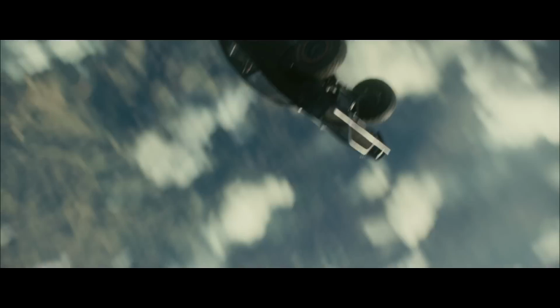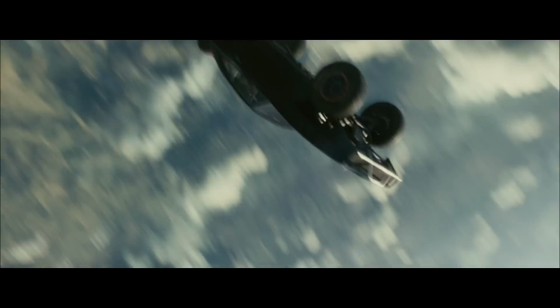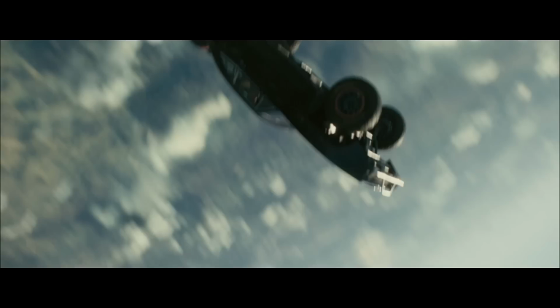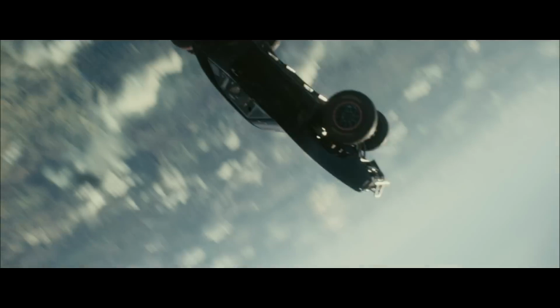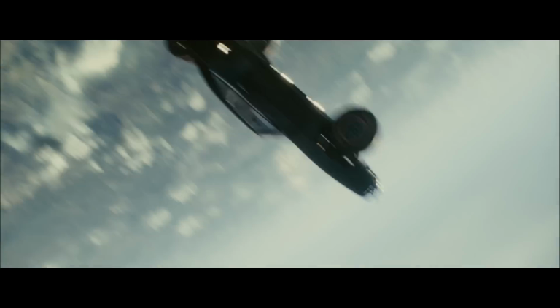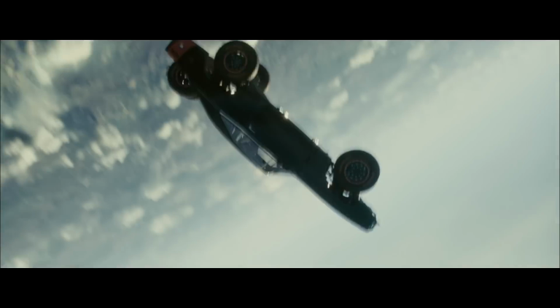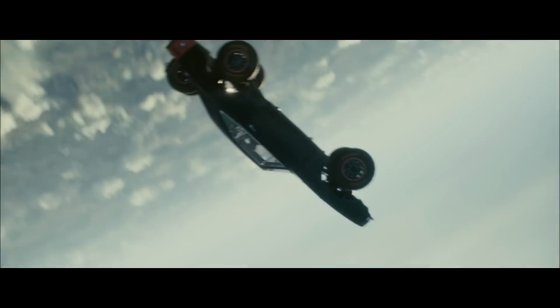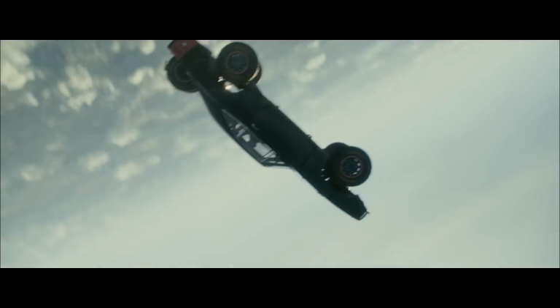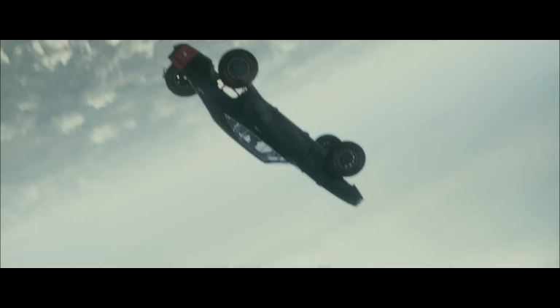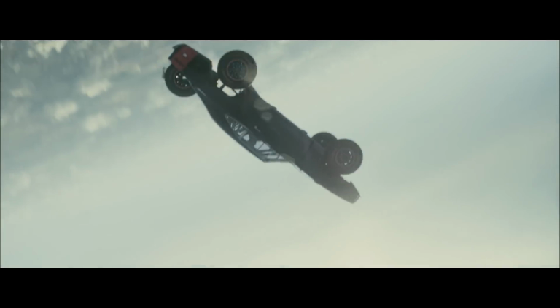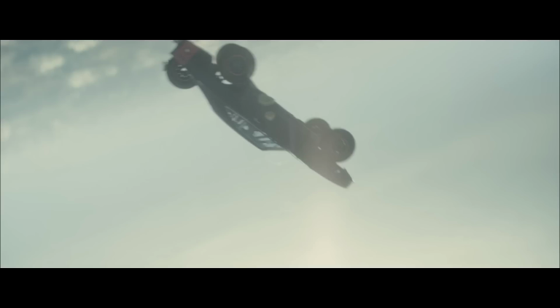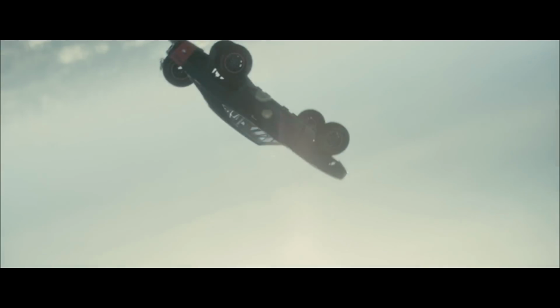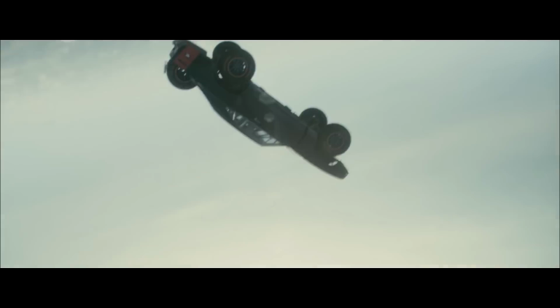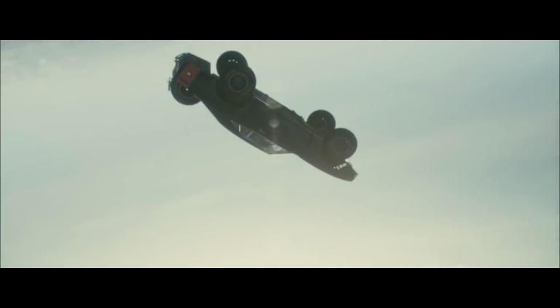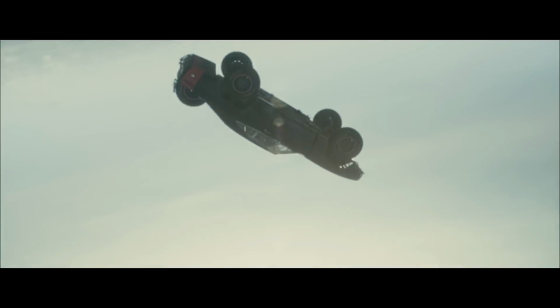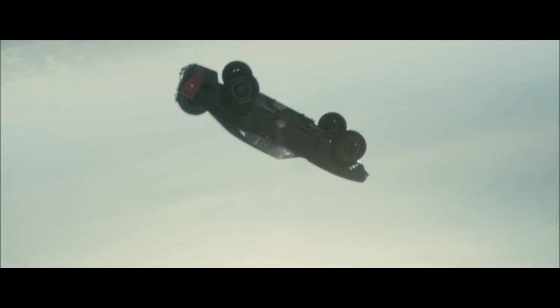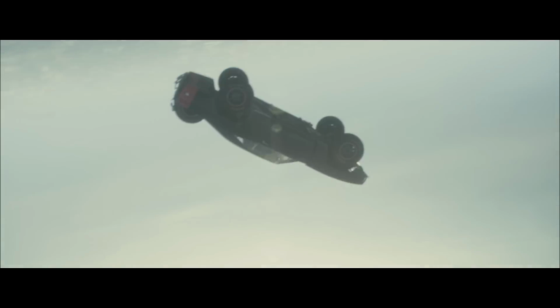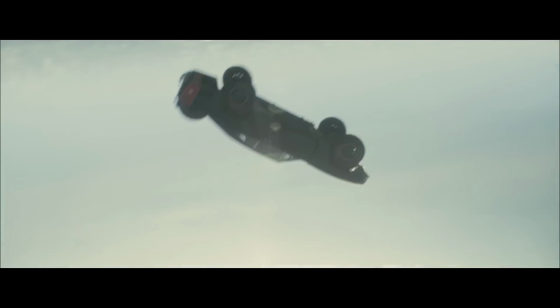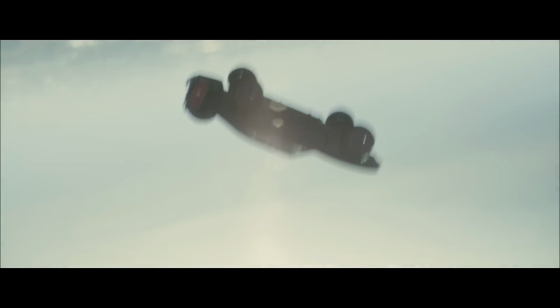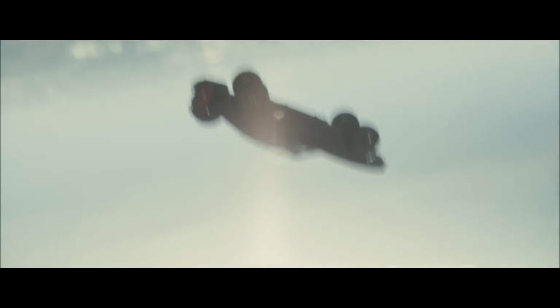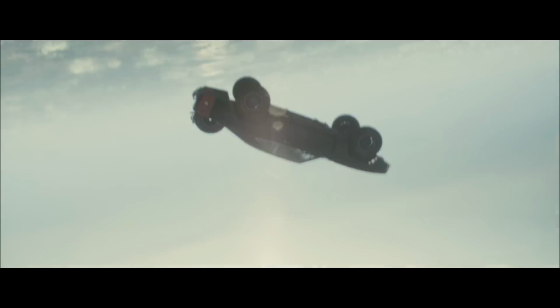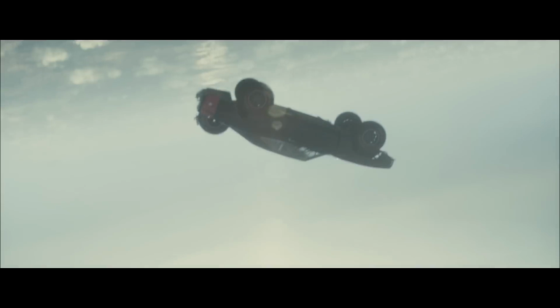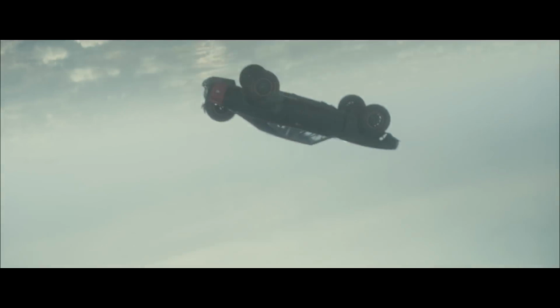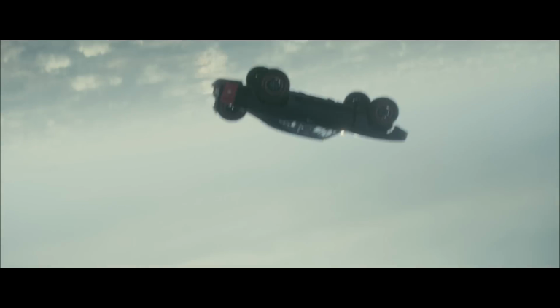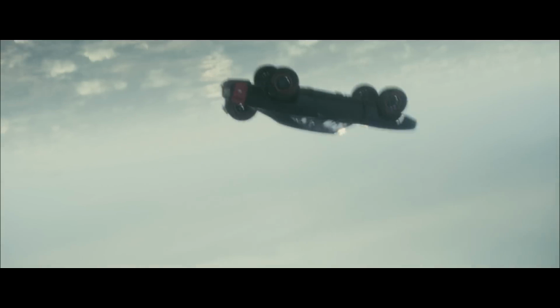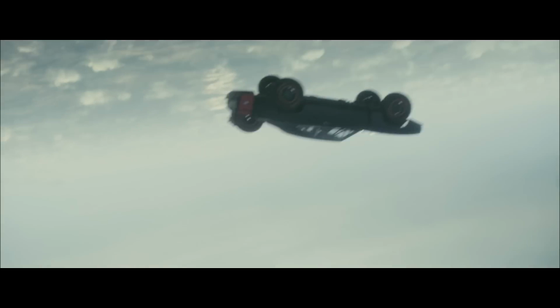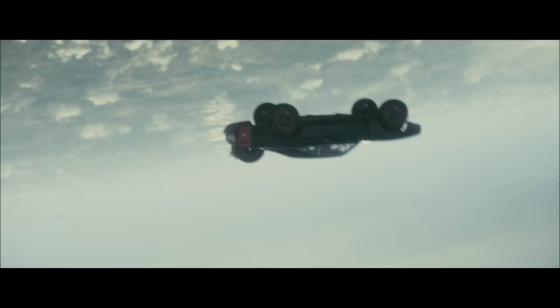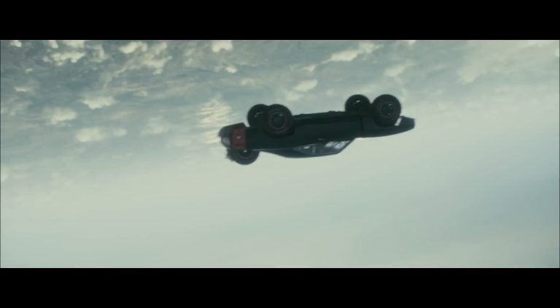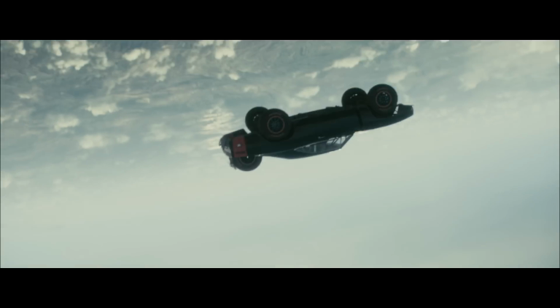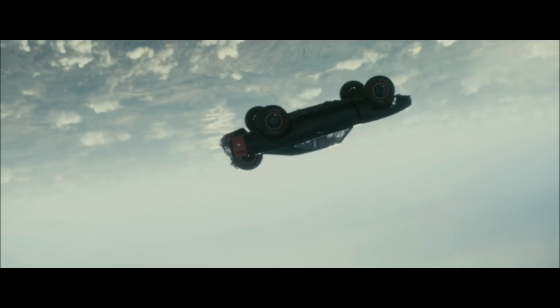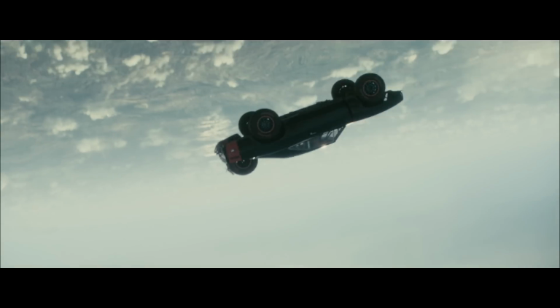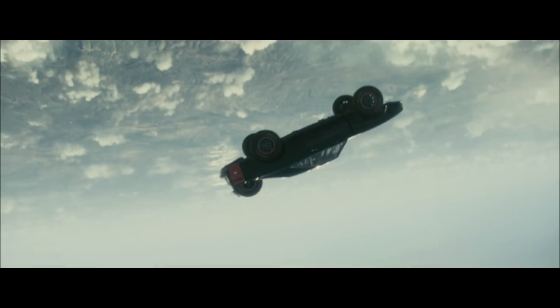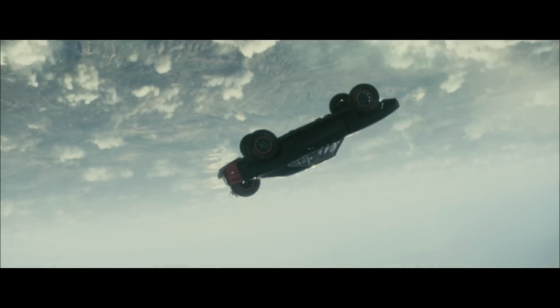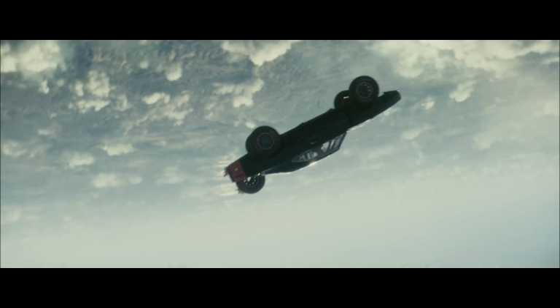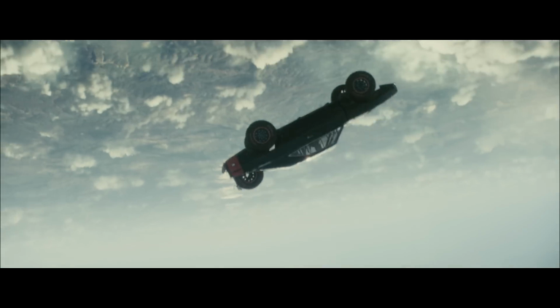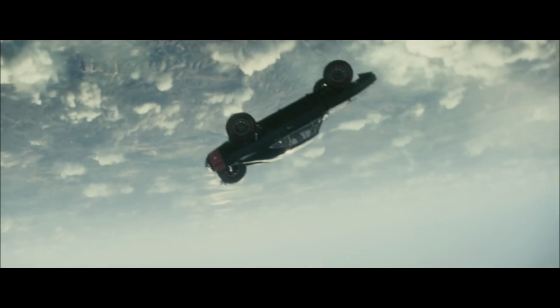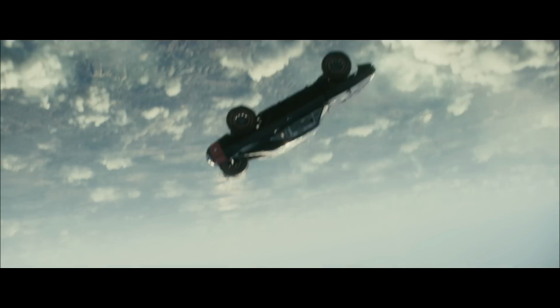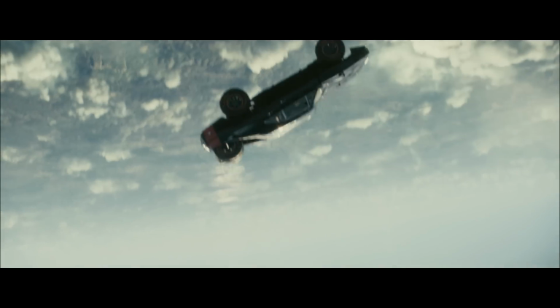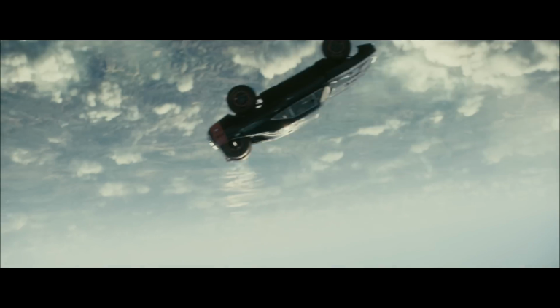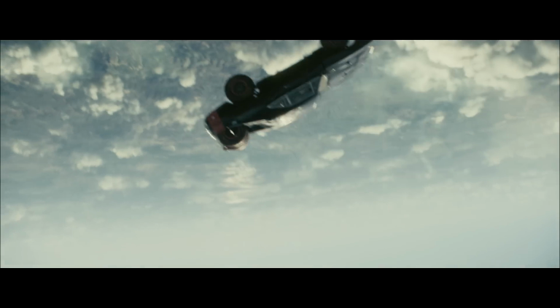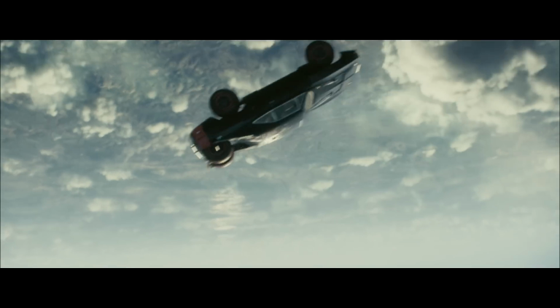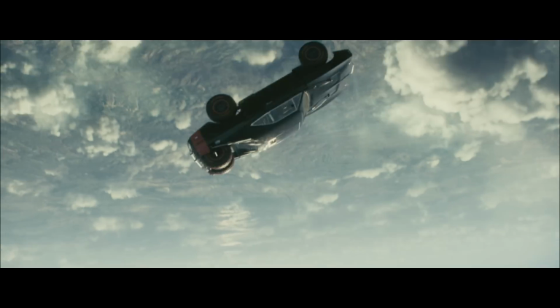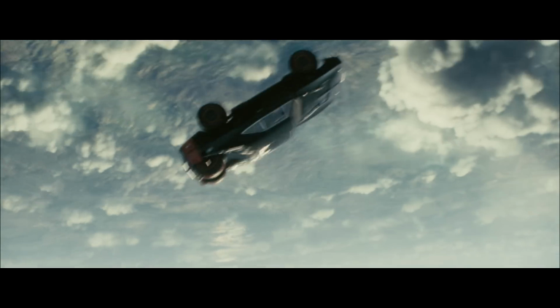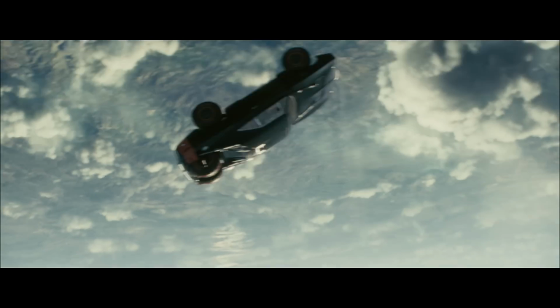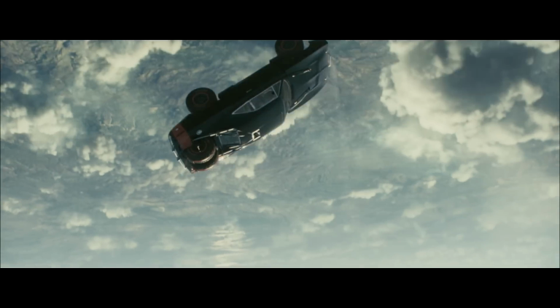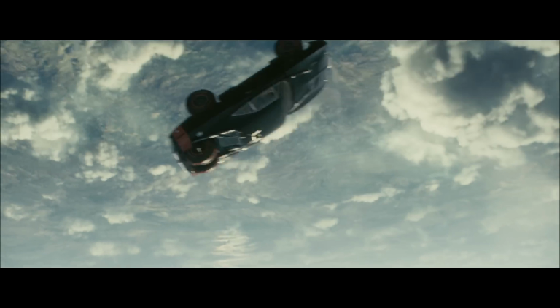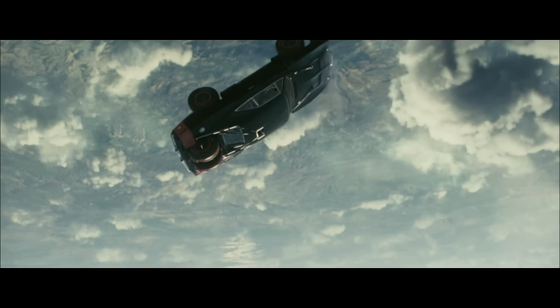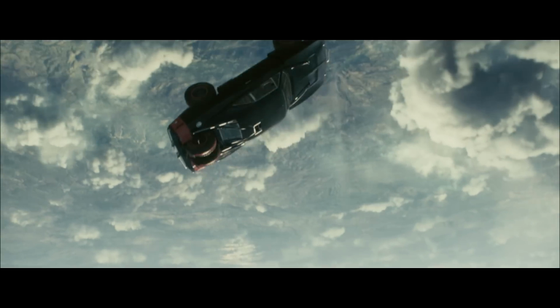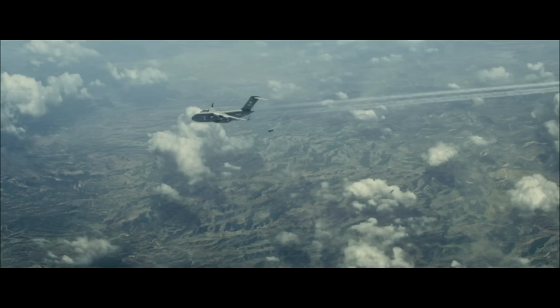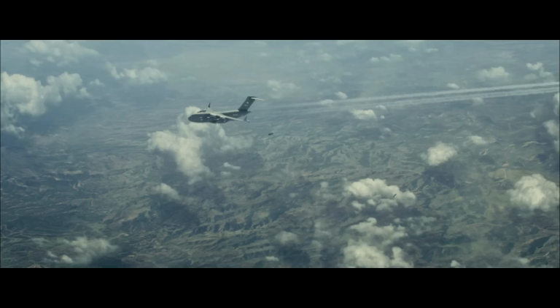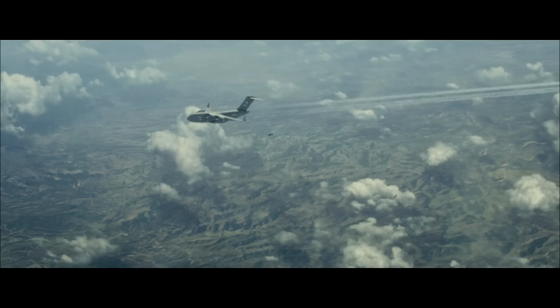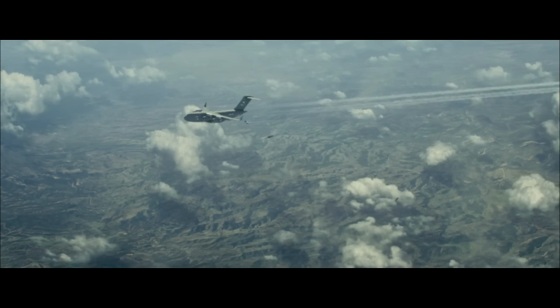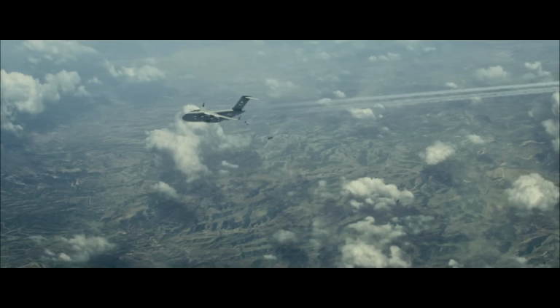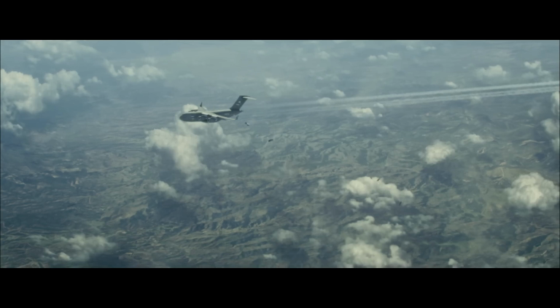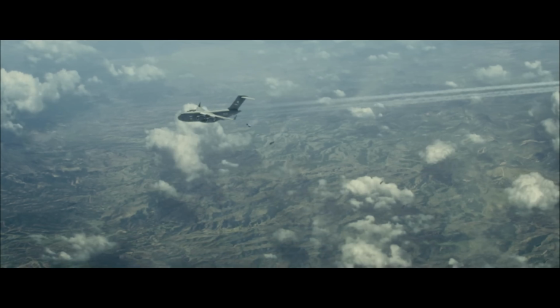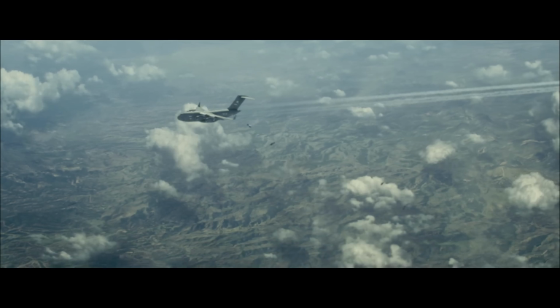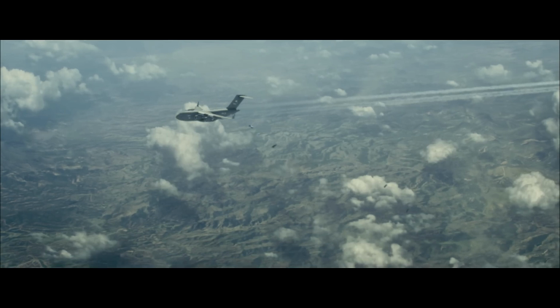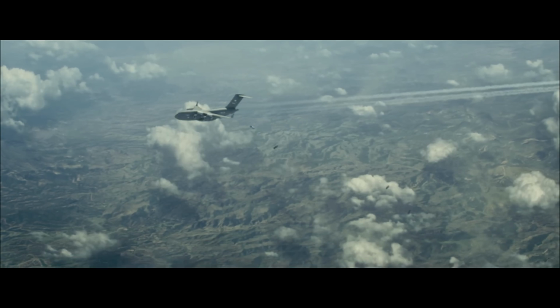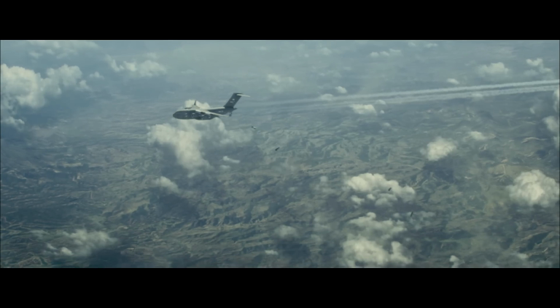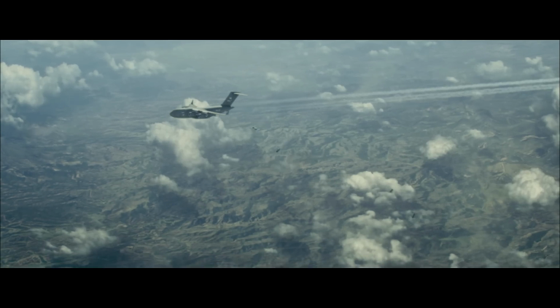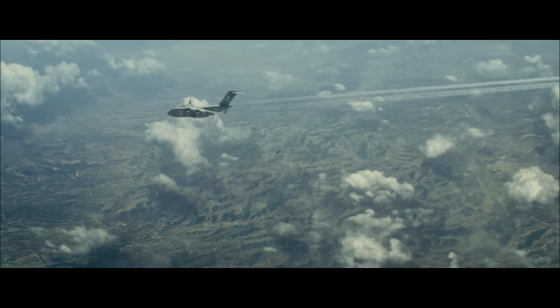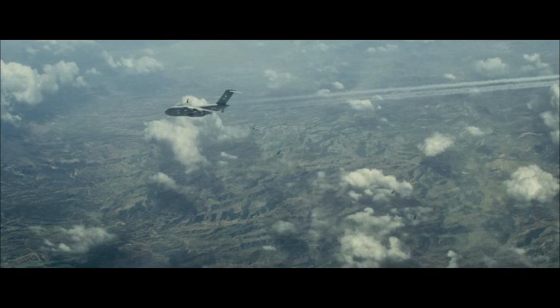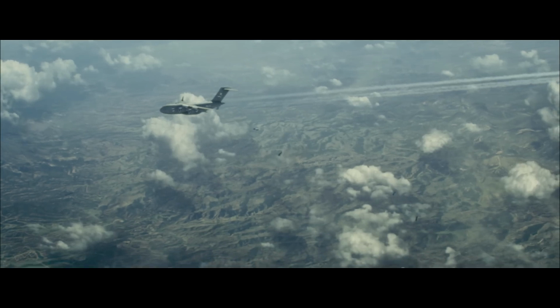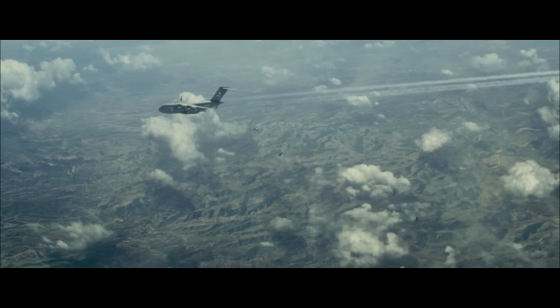And then James saw what we did, saw what the angles of the car were, and just seamlessly dropped it in.